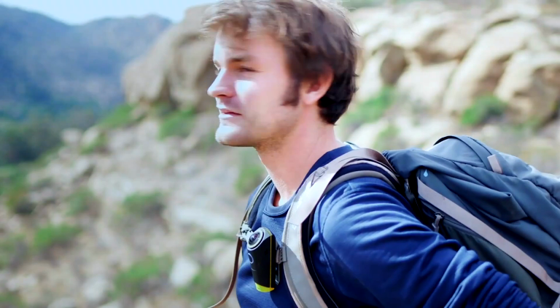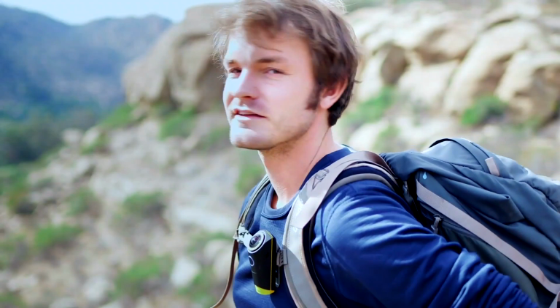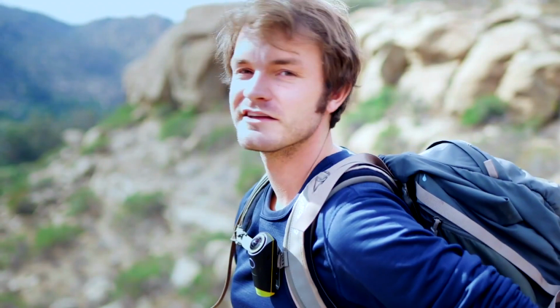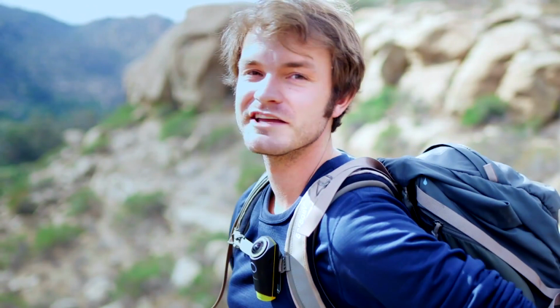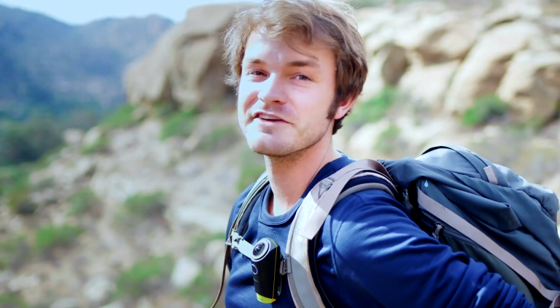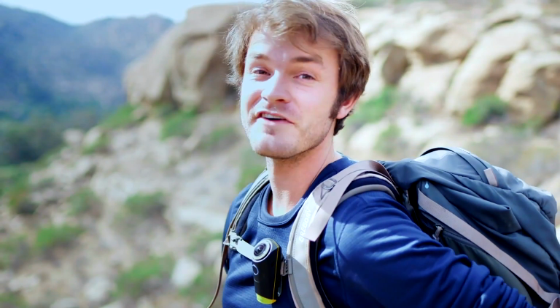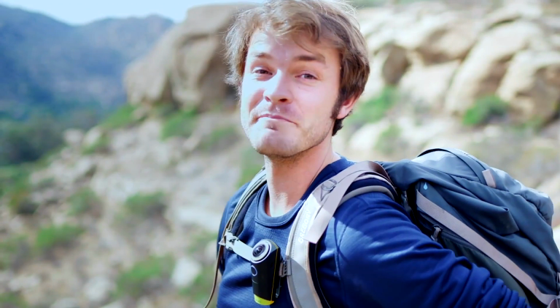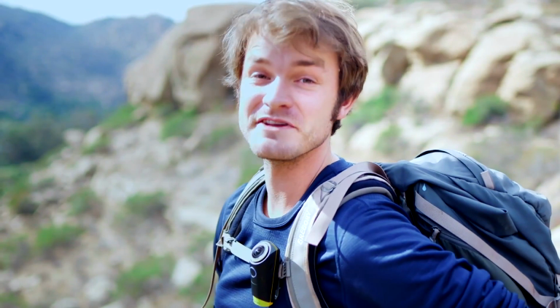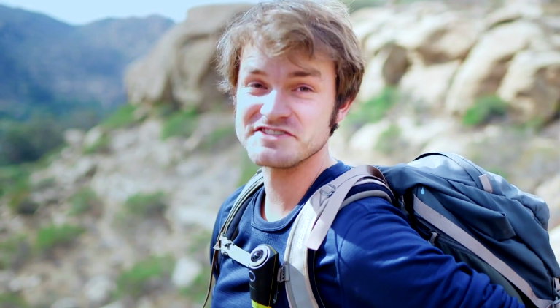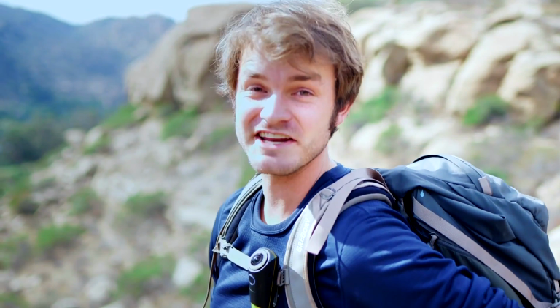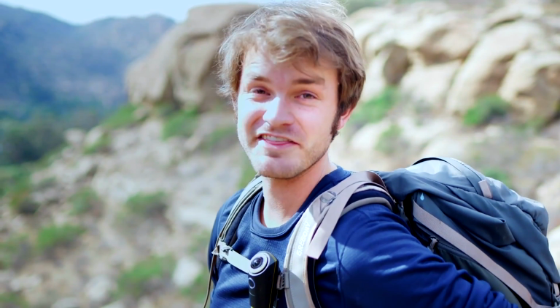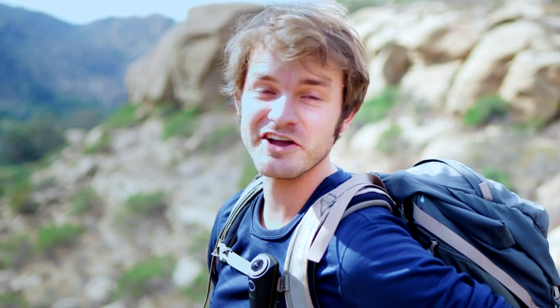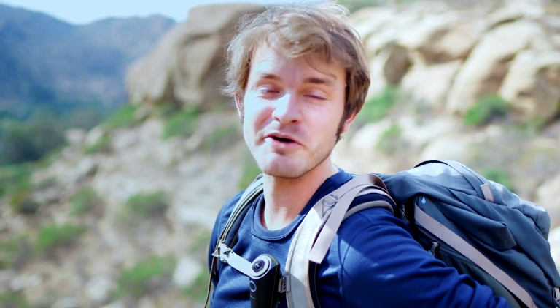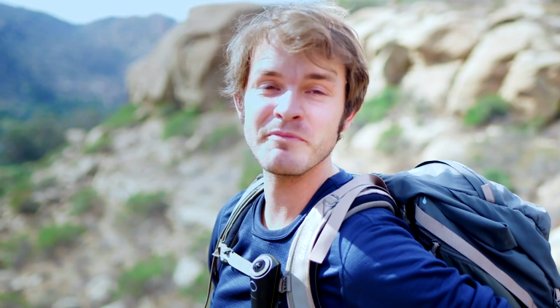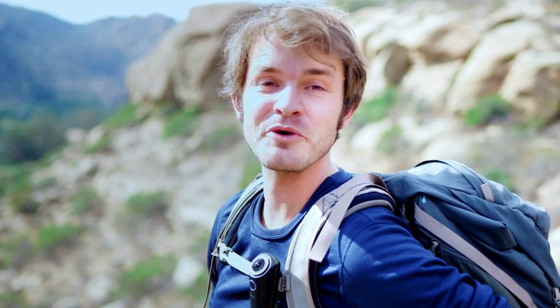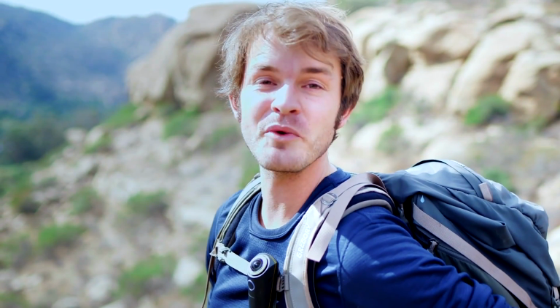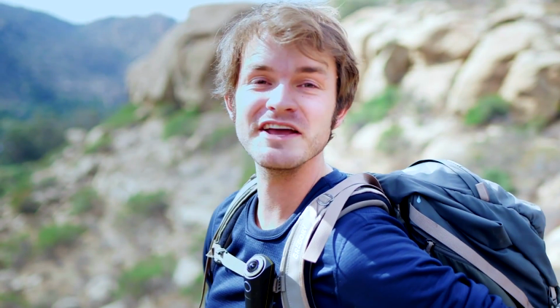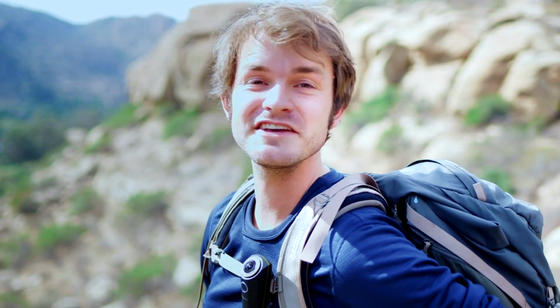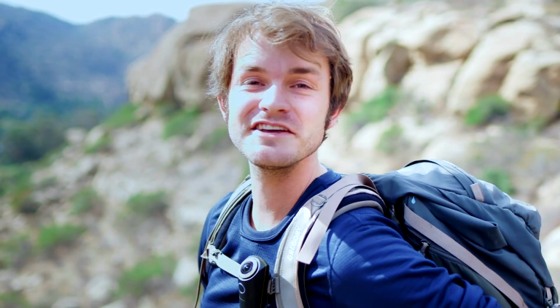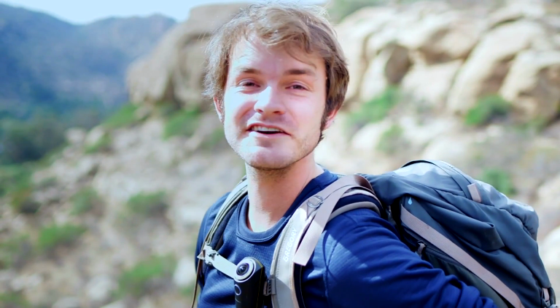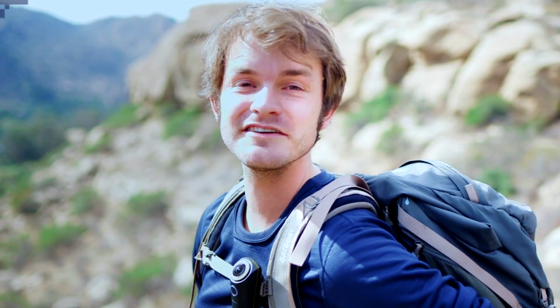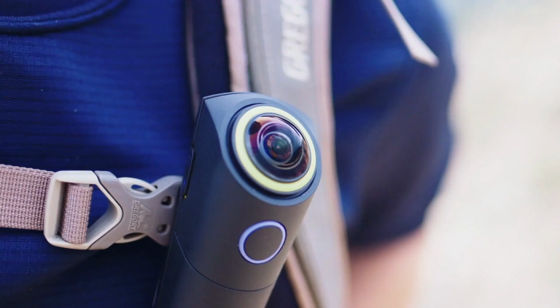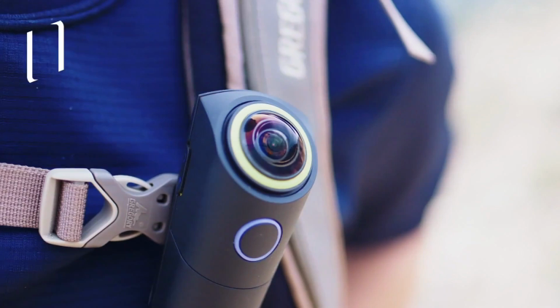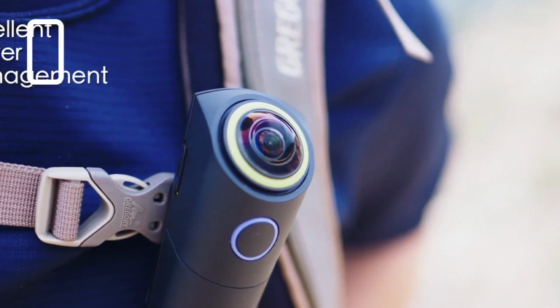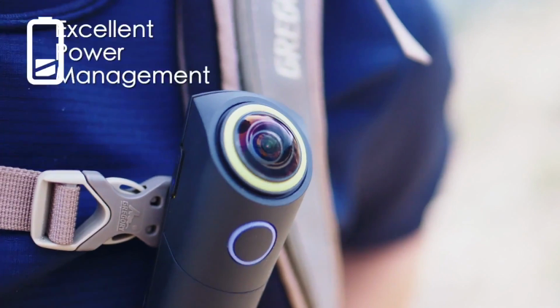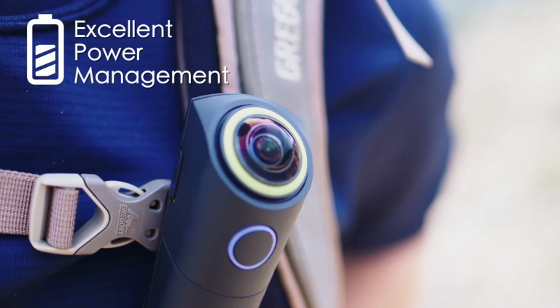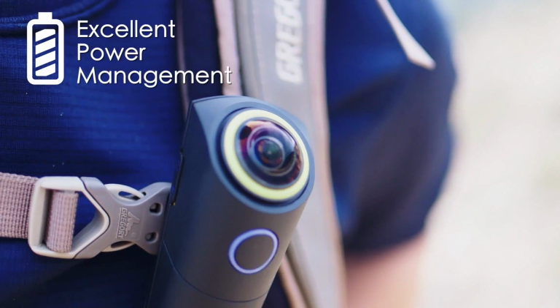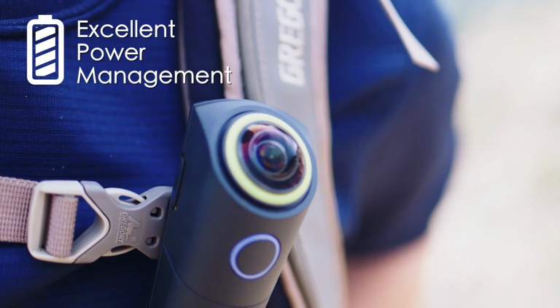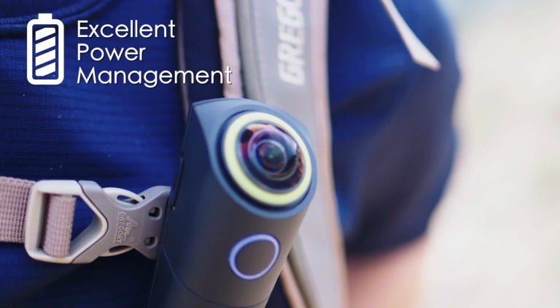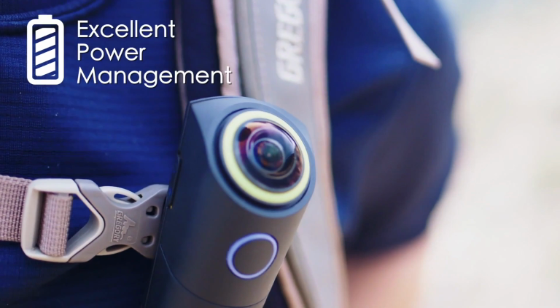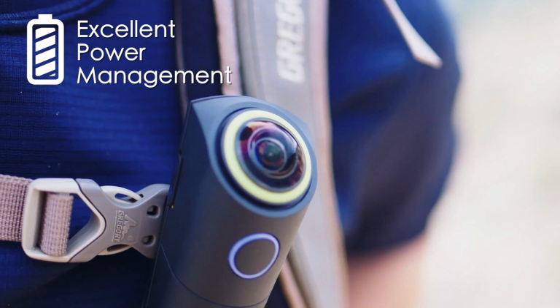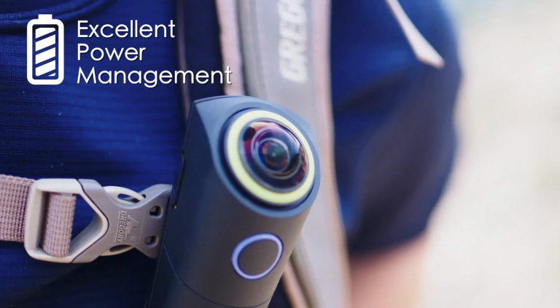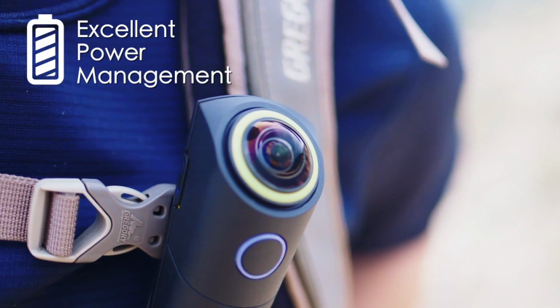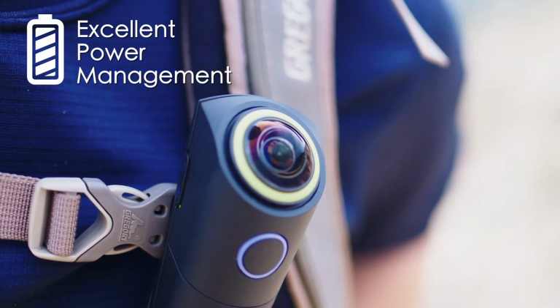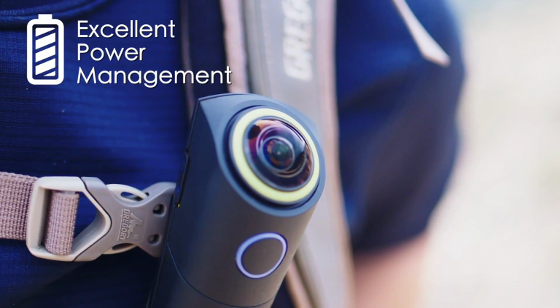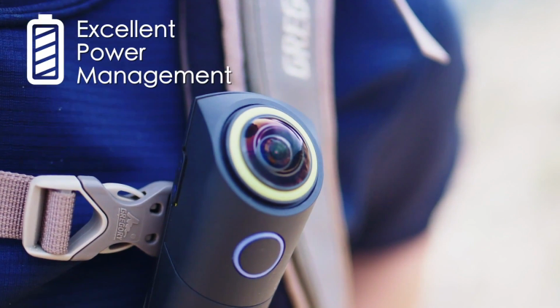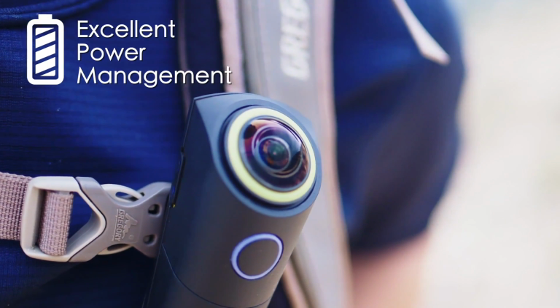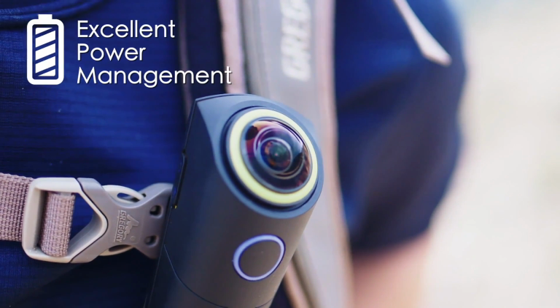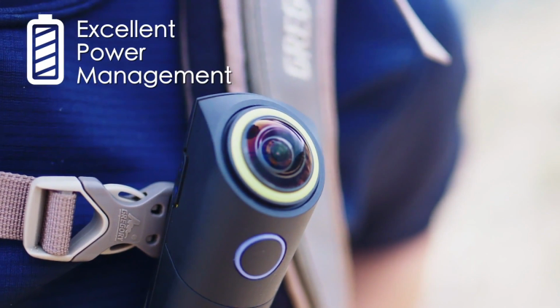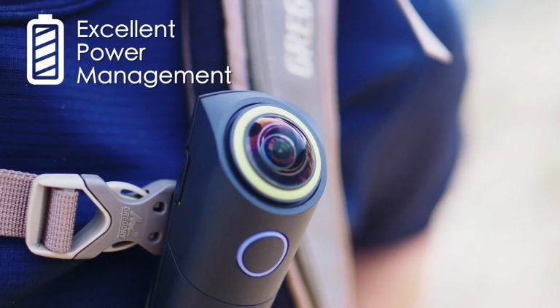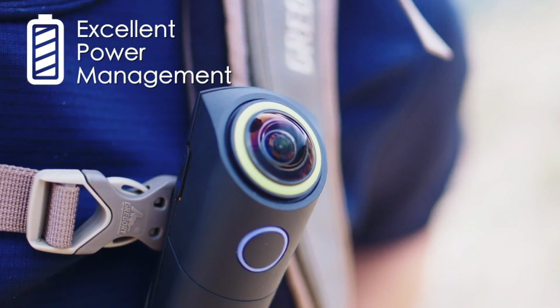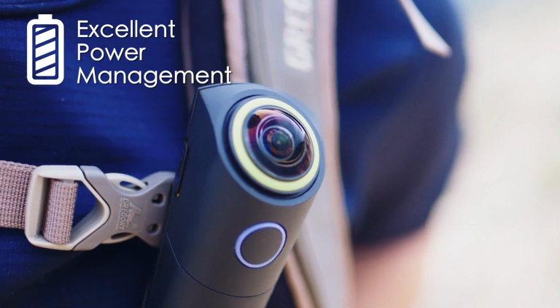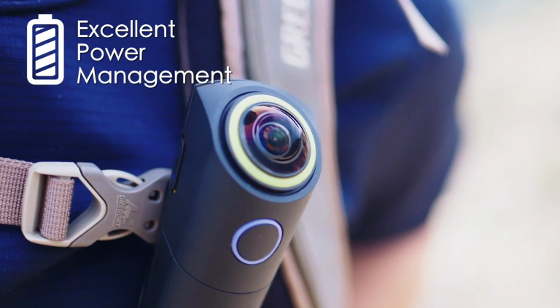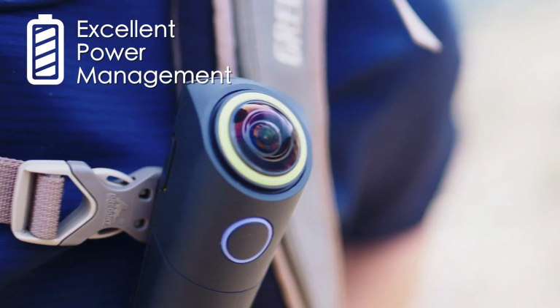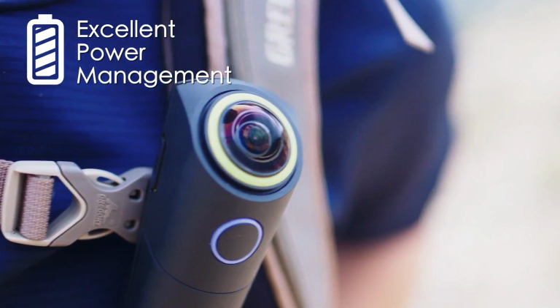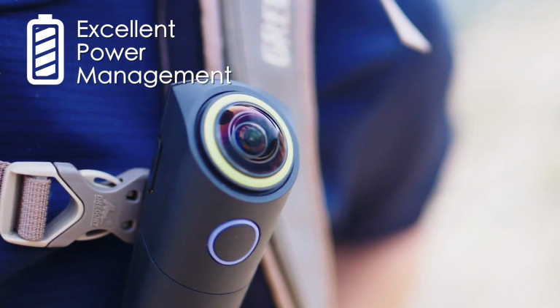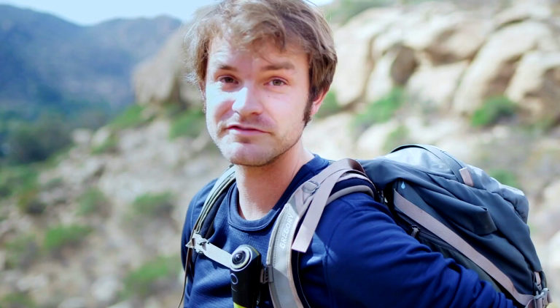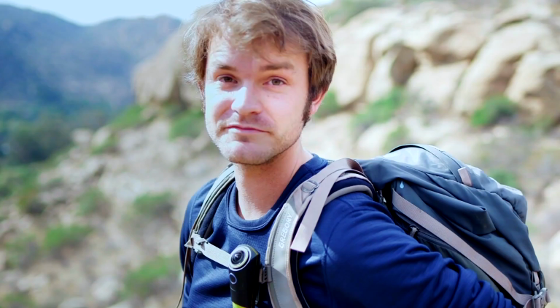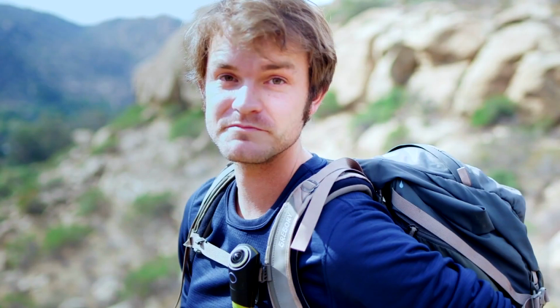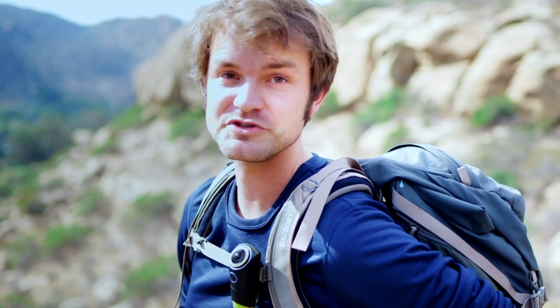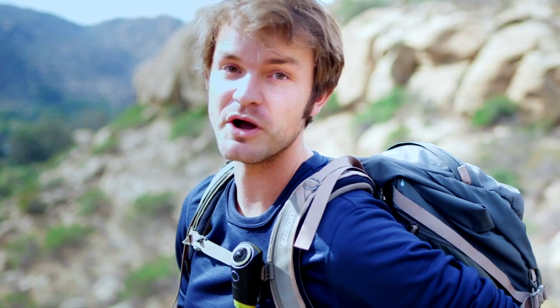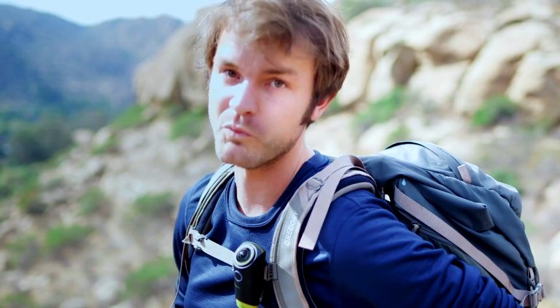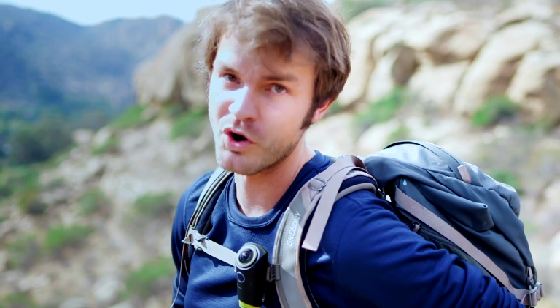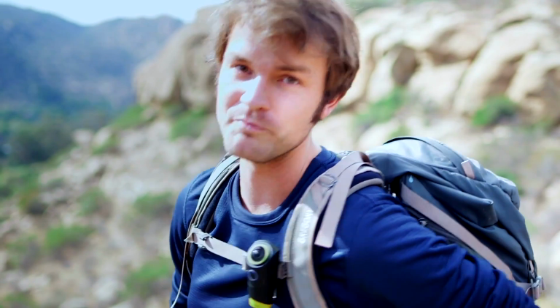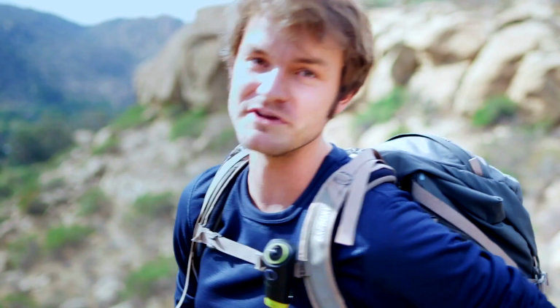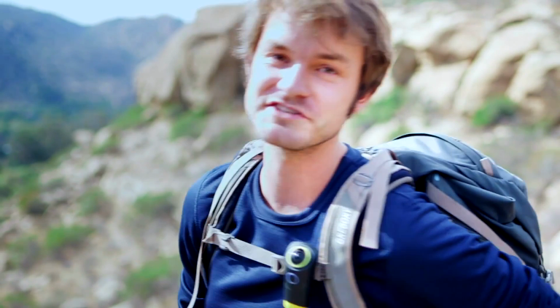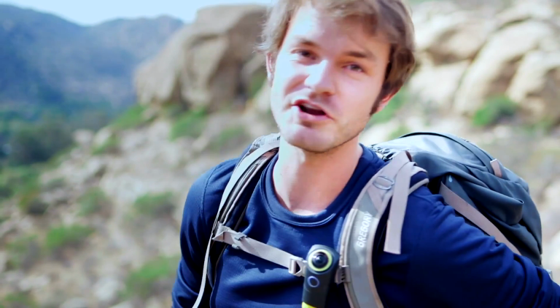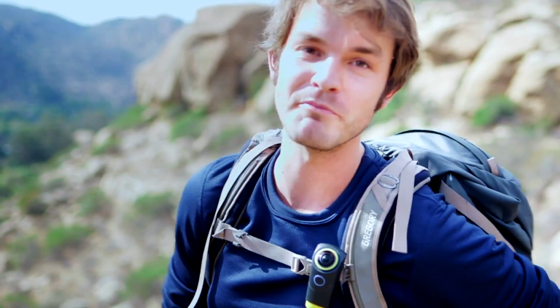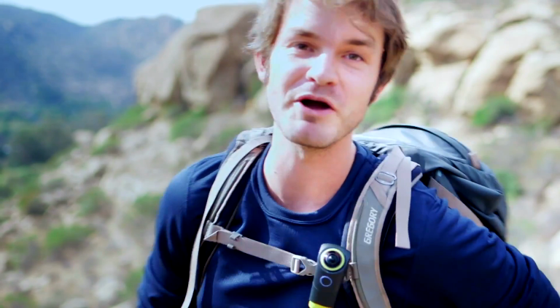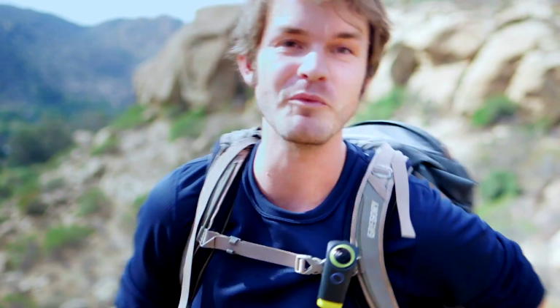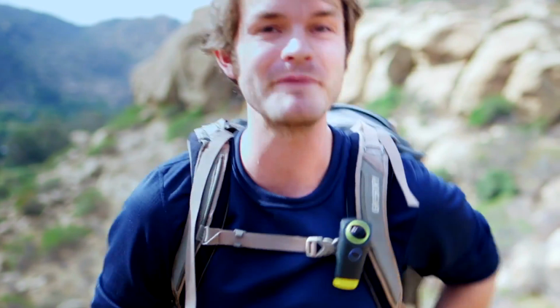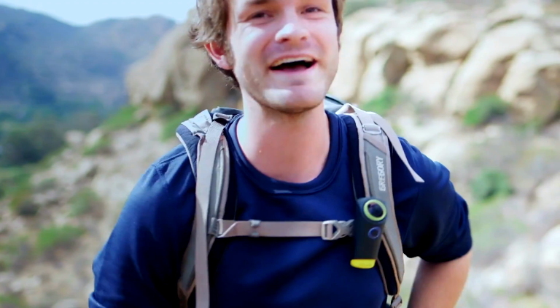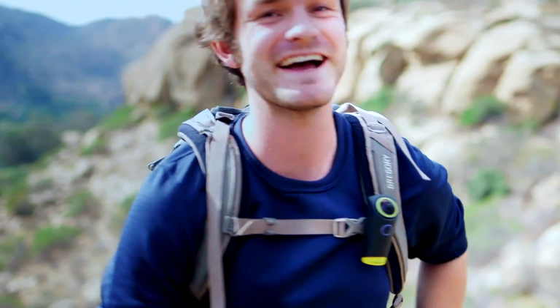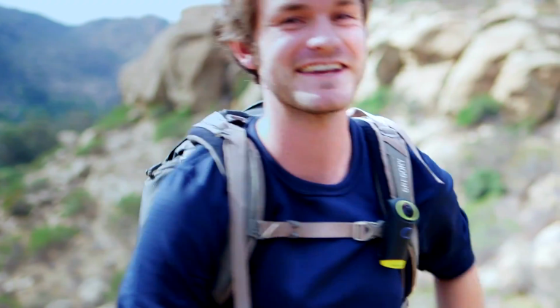If I missed anything on my way here, the MySight 360 has a long battery life, so I won't miss it on my way back.